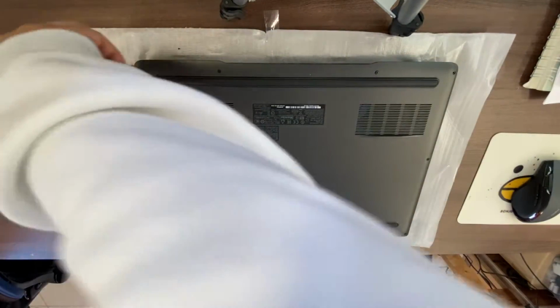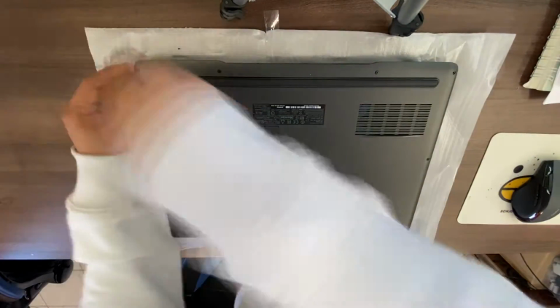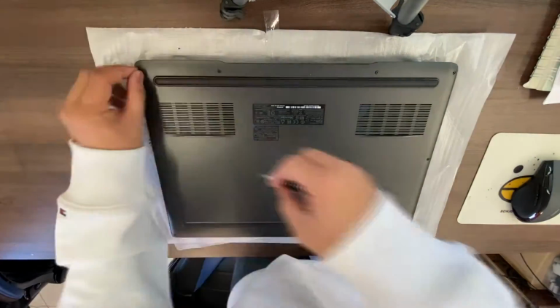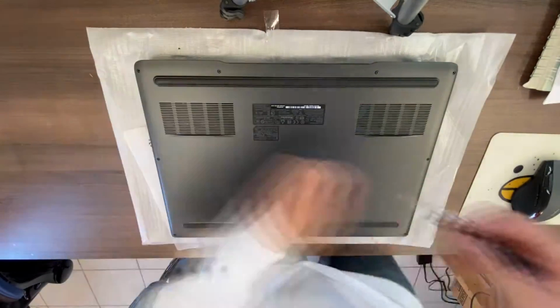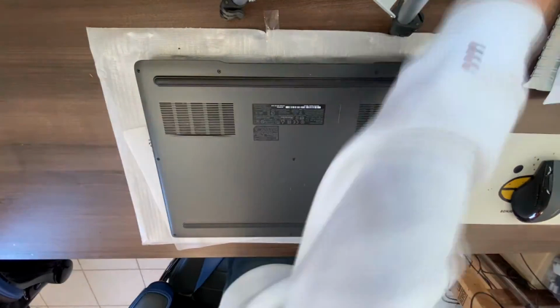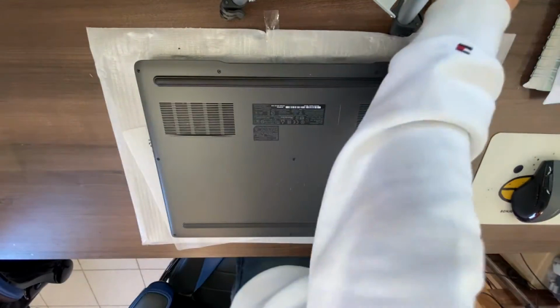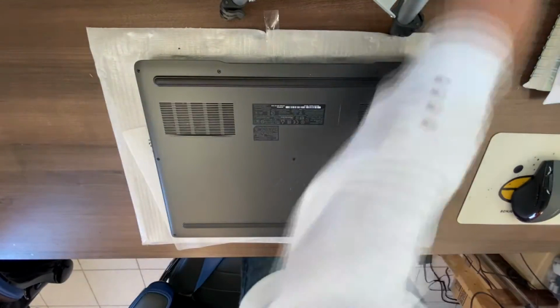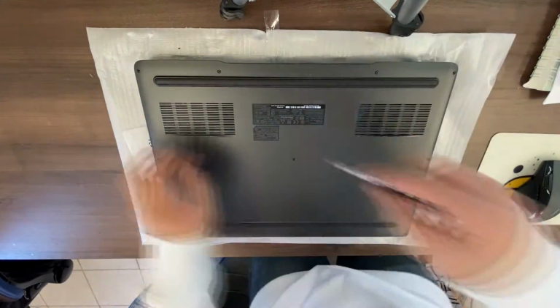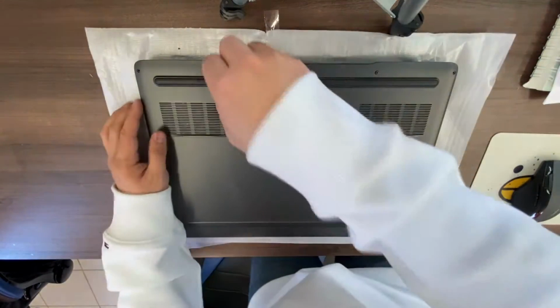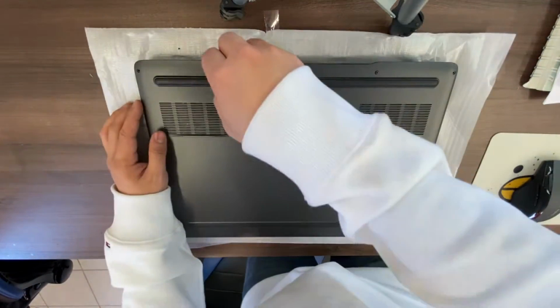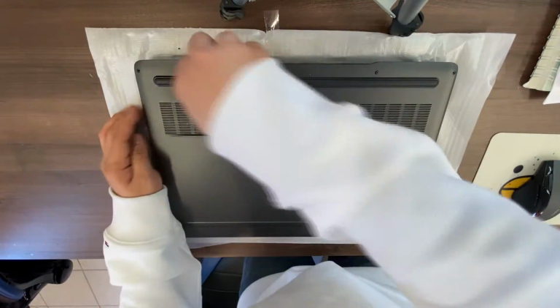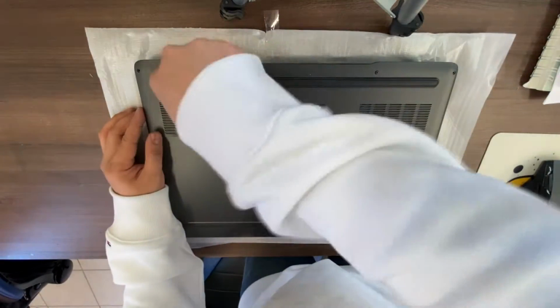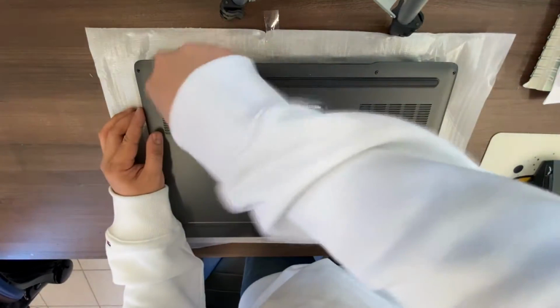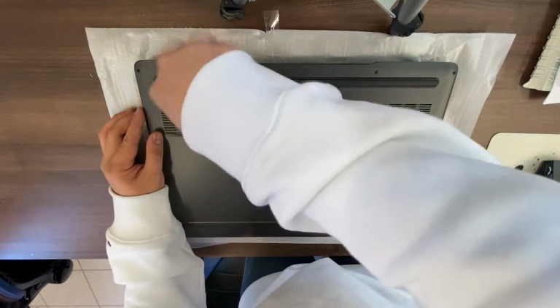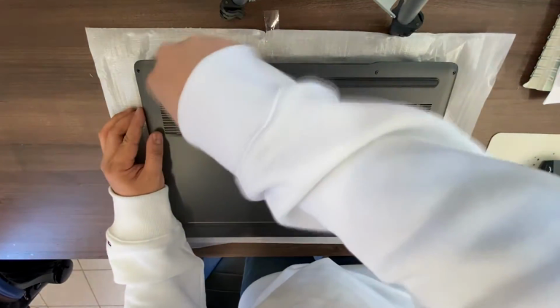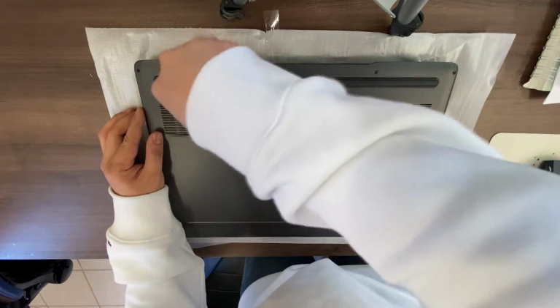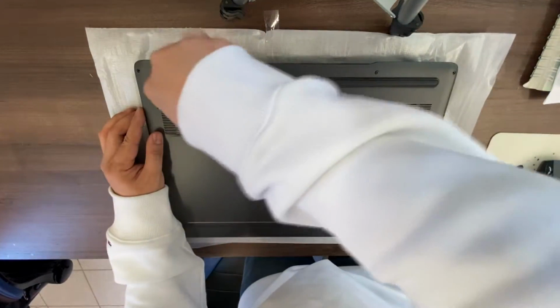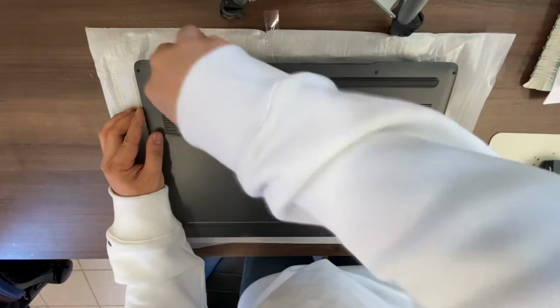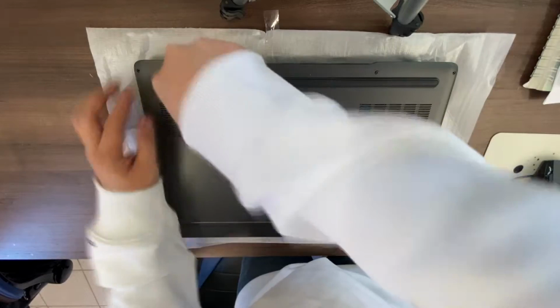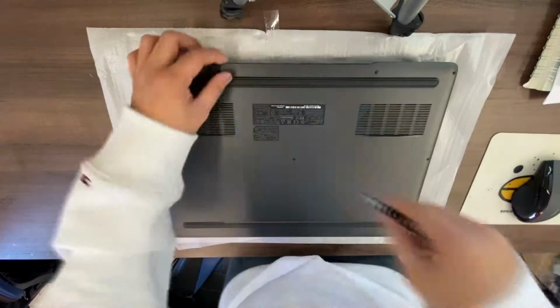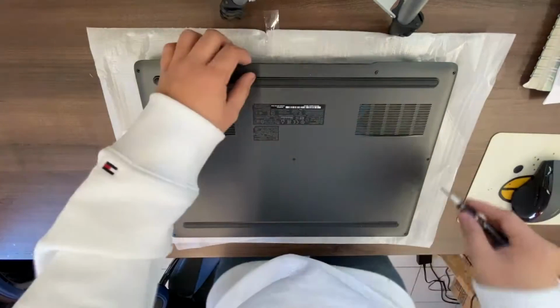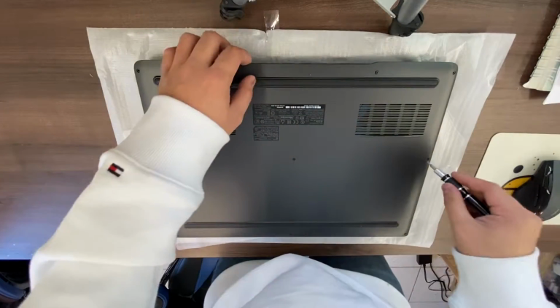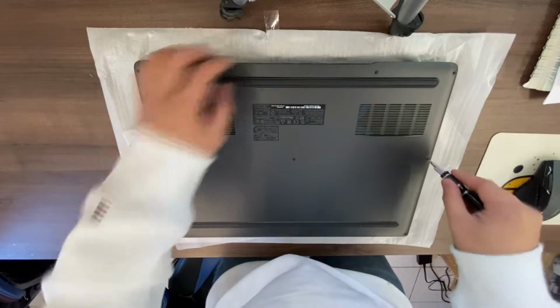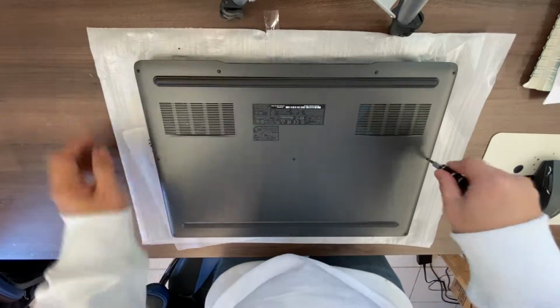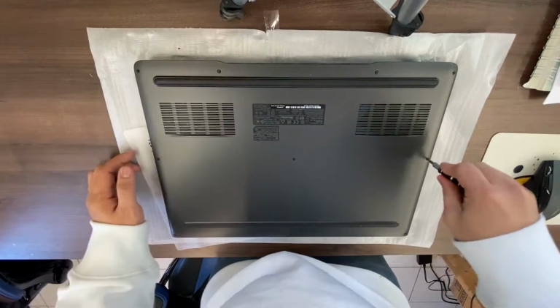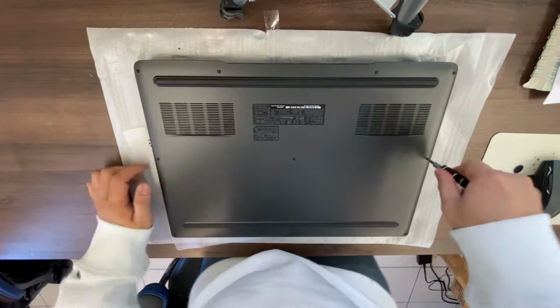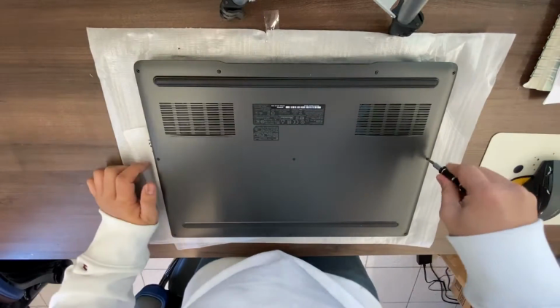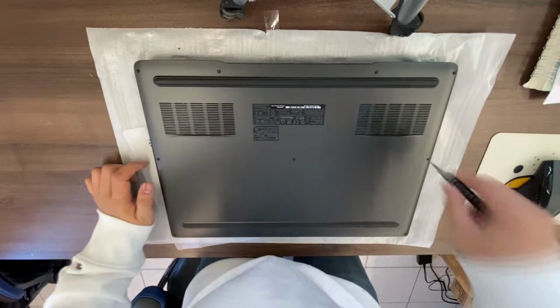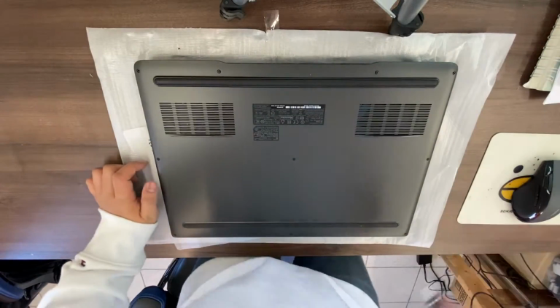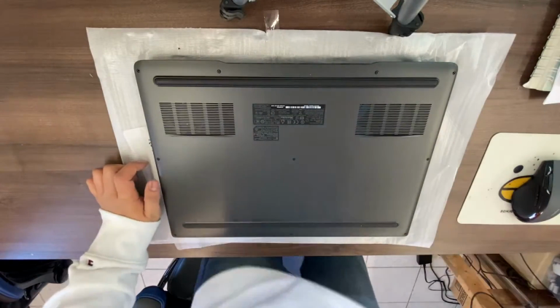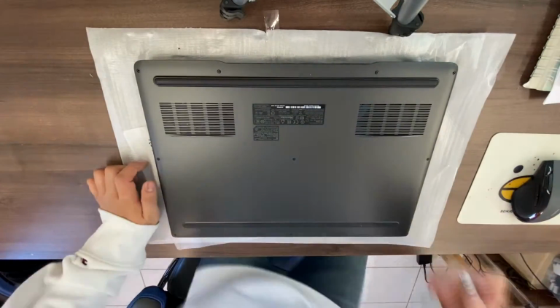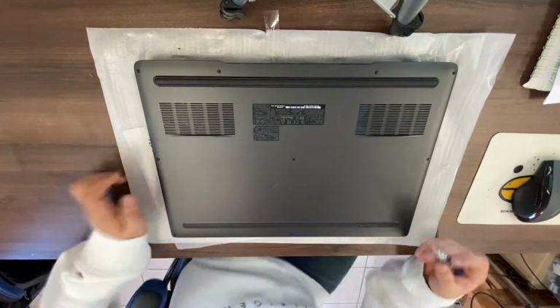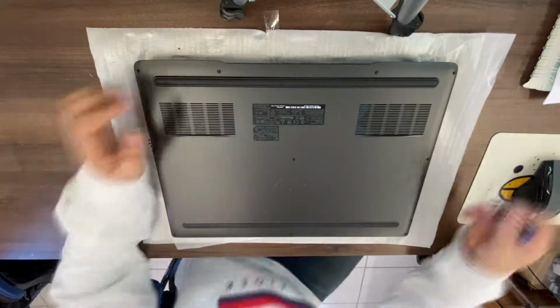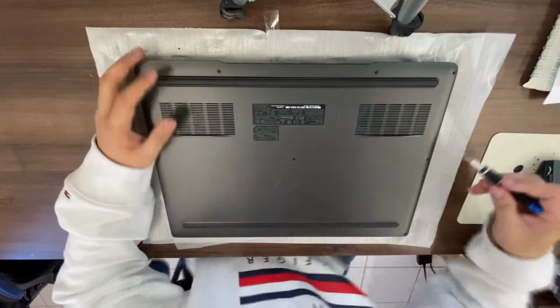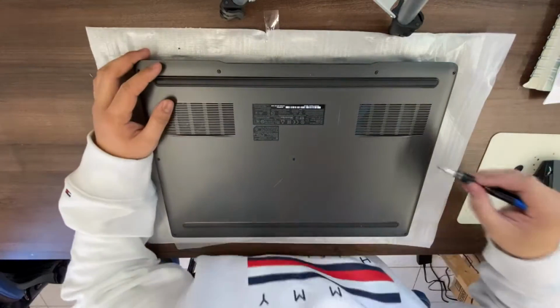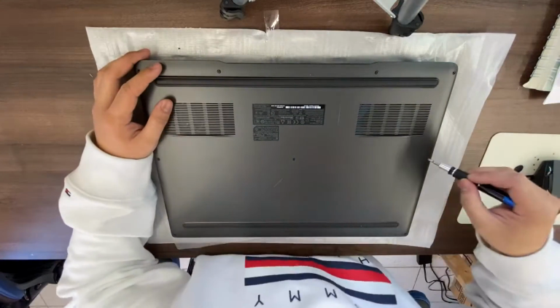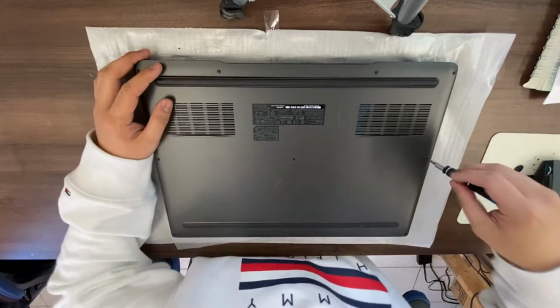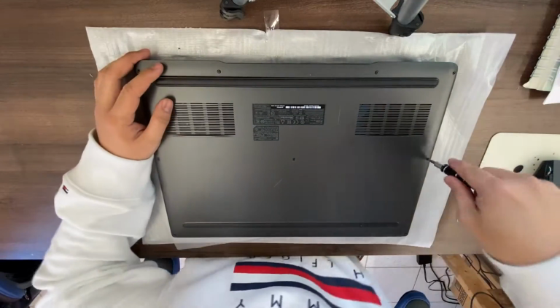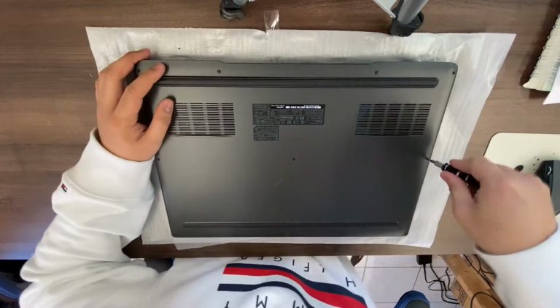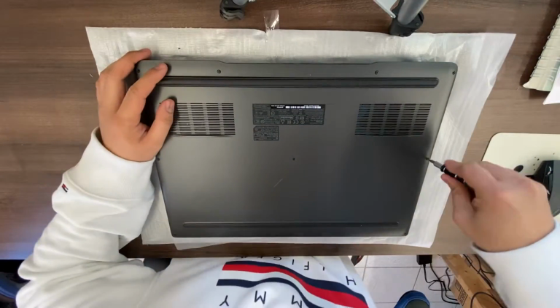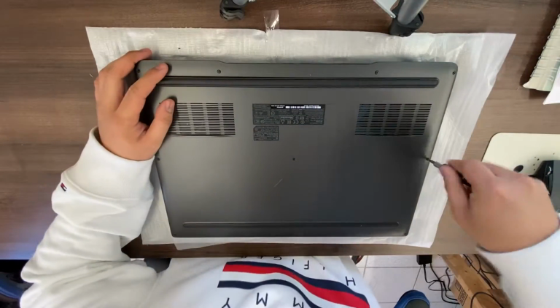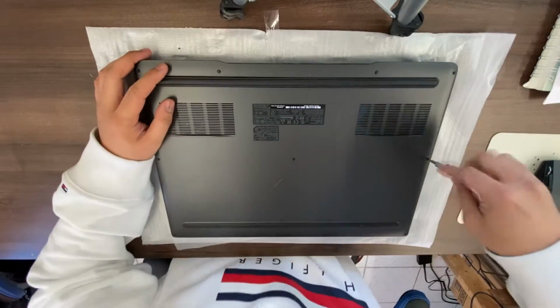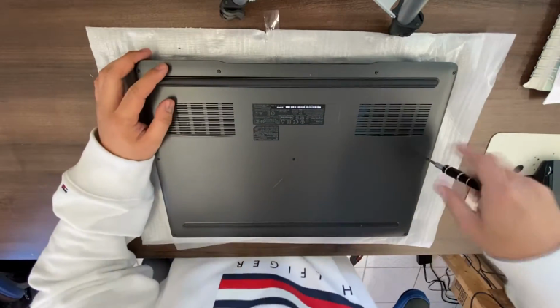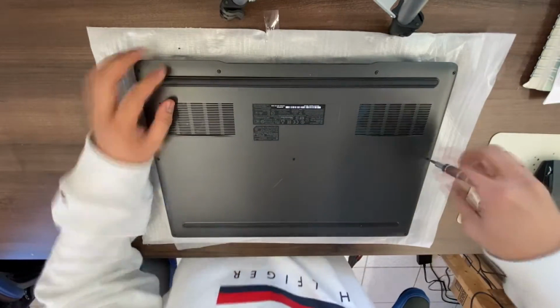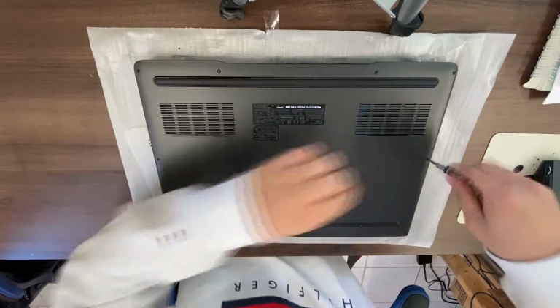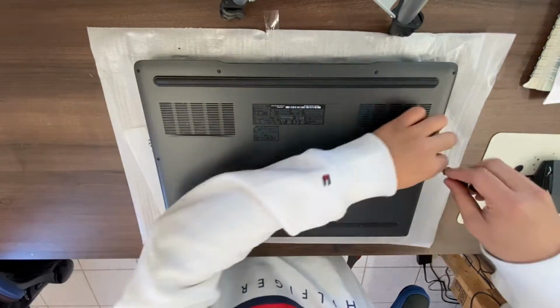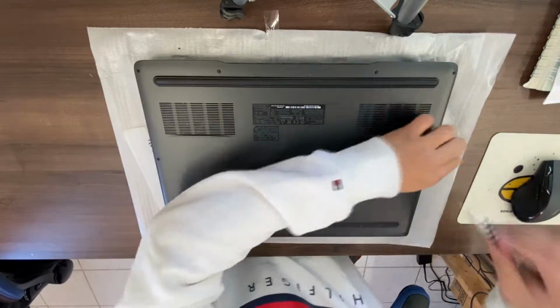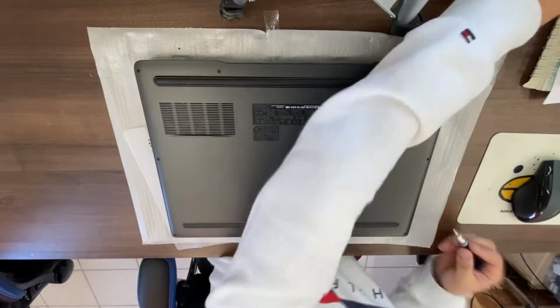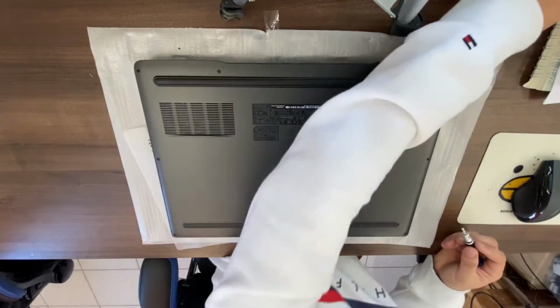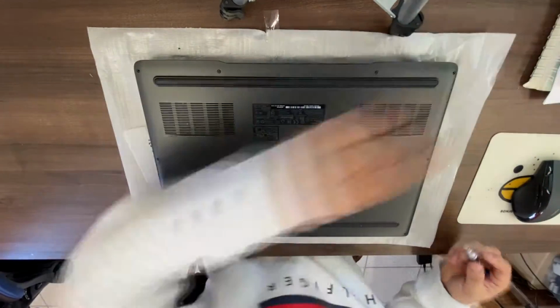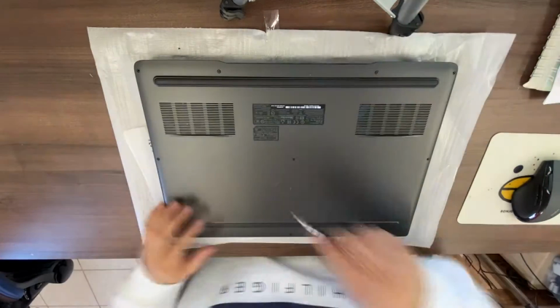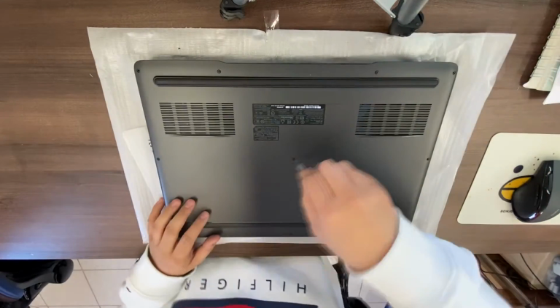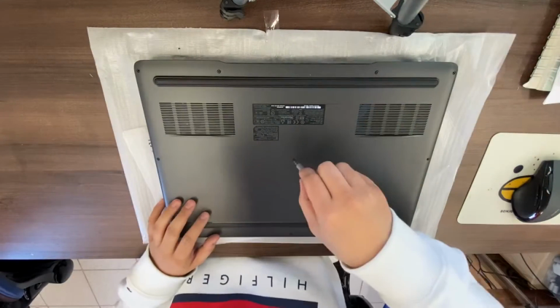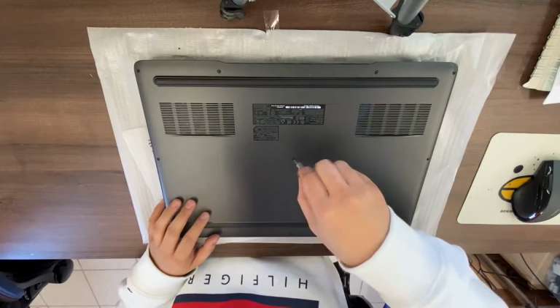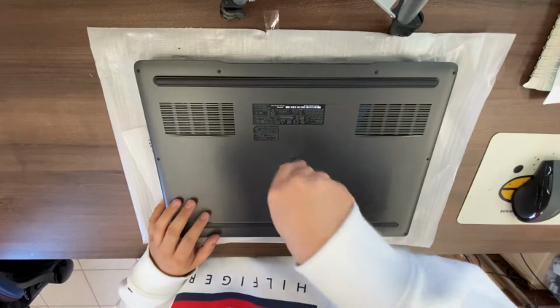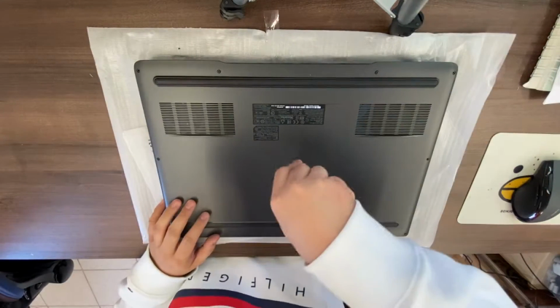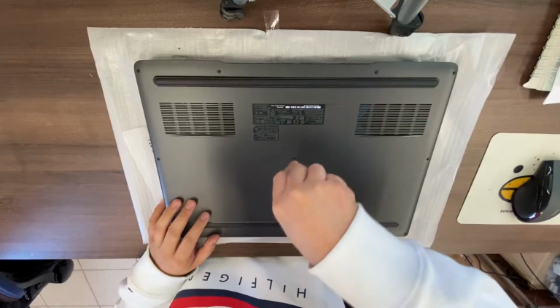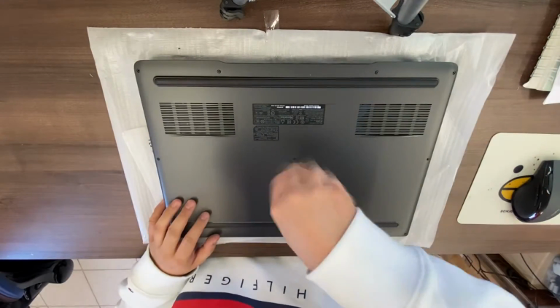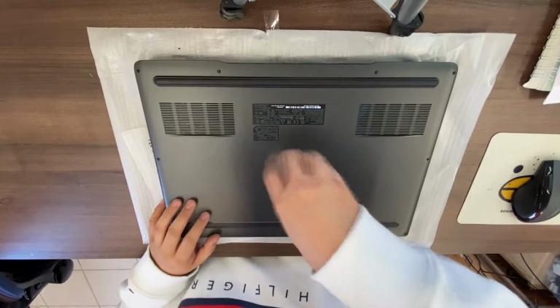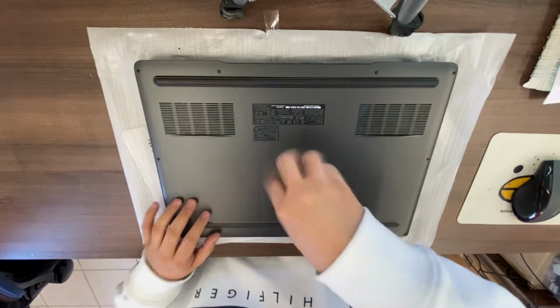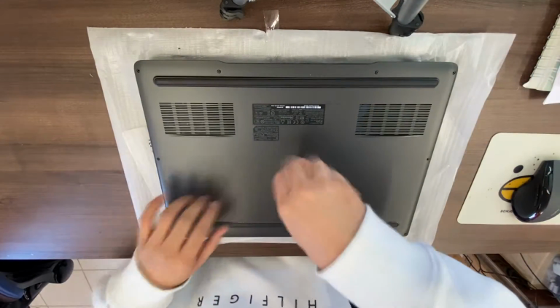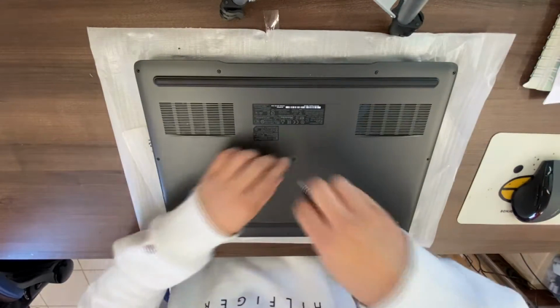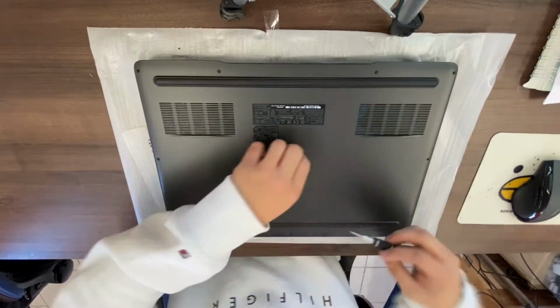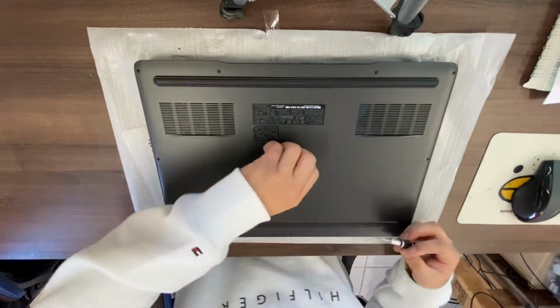Just a reminder that the two screws on the top don't come off — you can unscrew them but you have to leave them there.